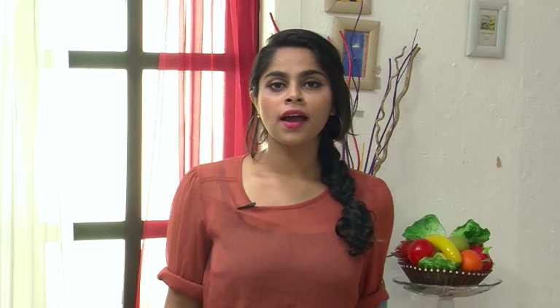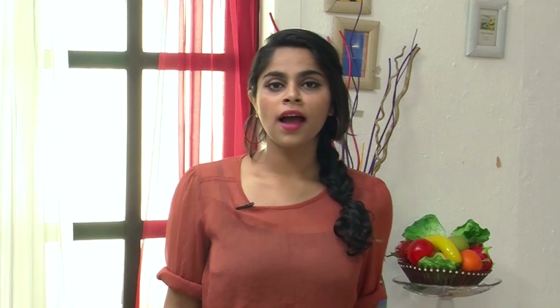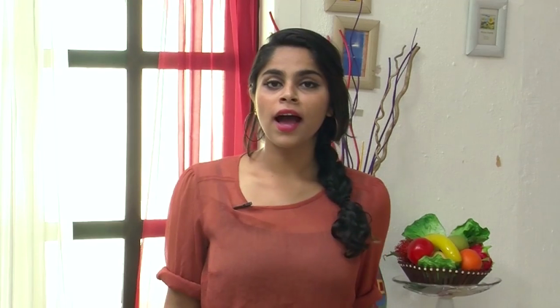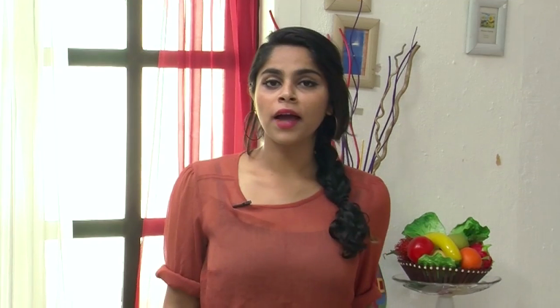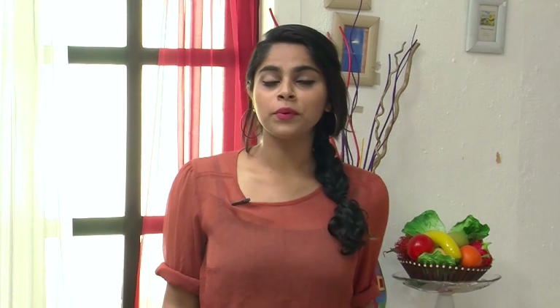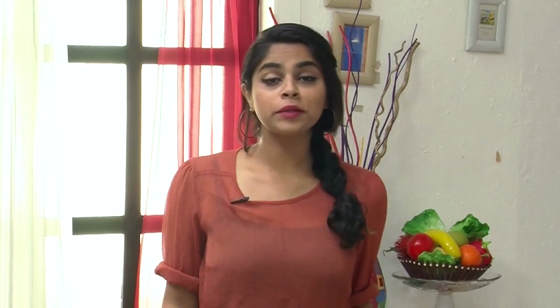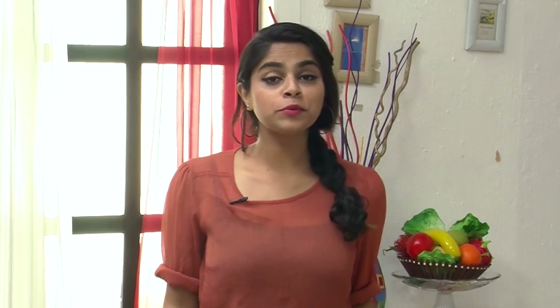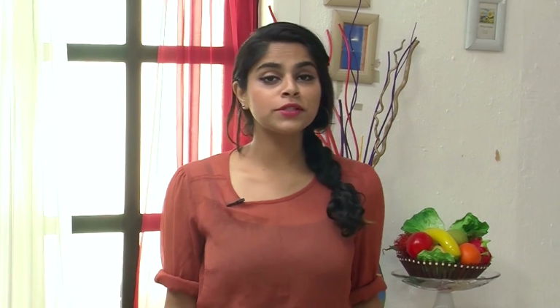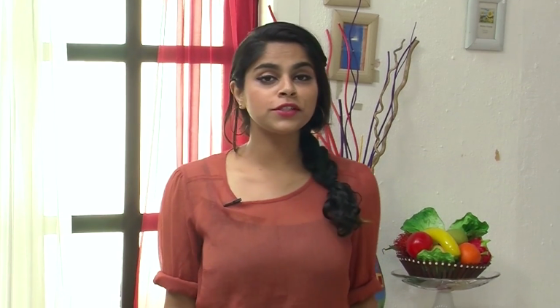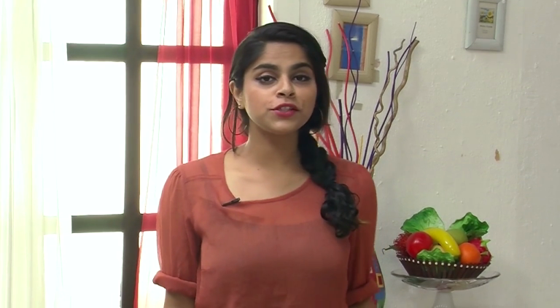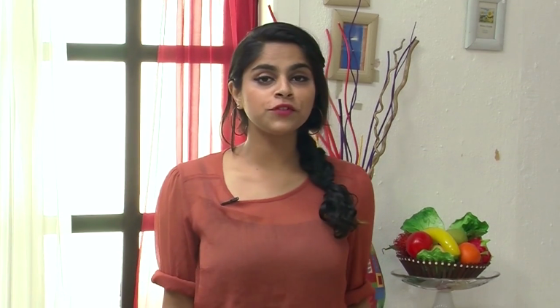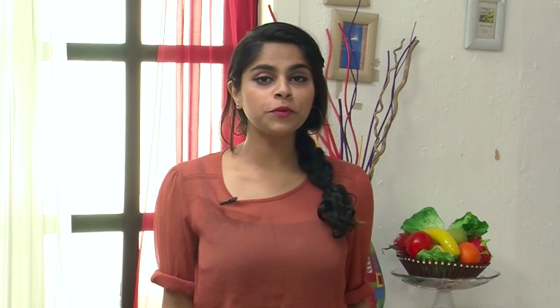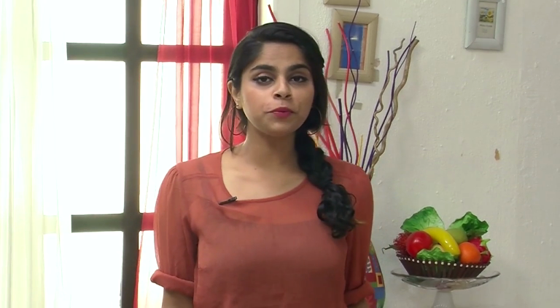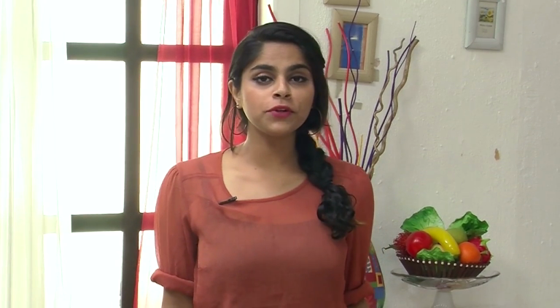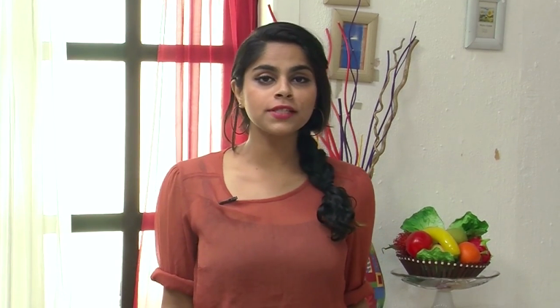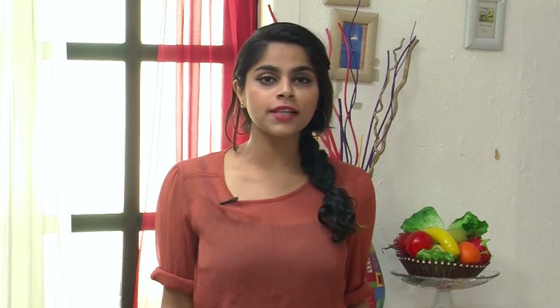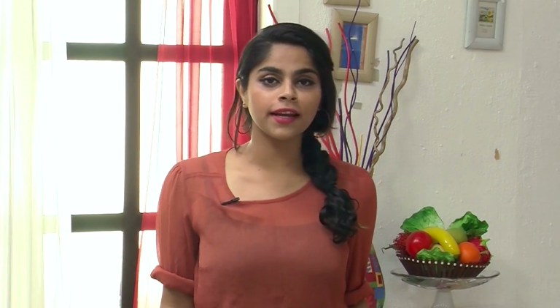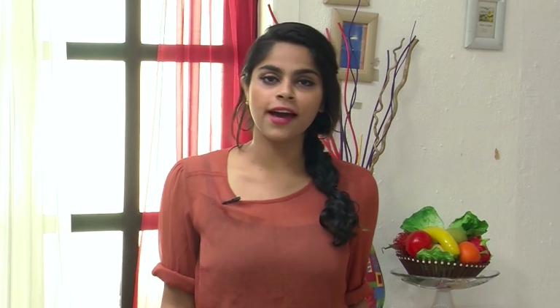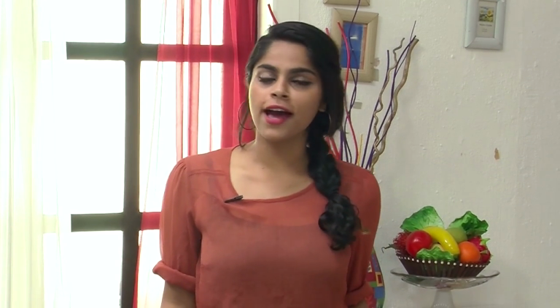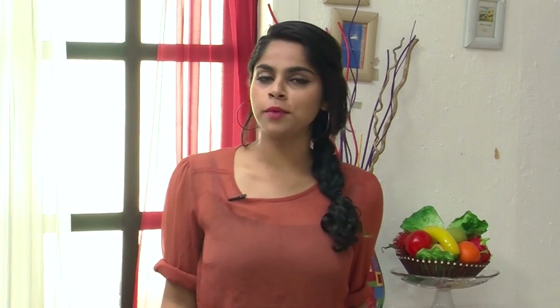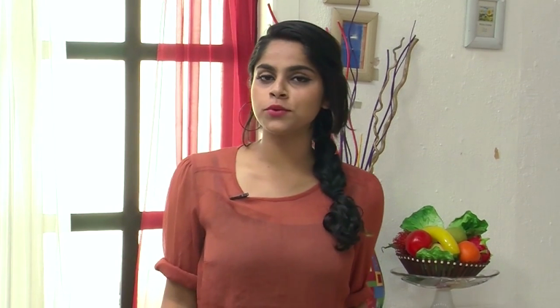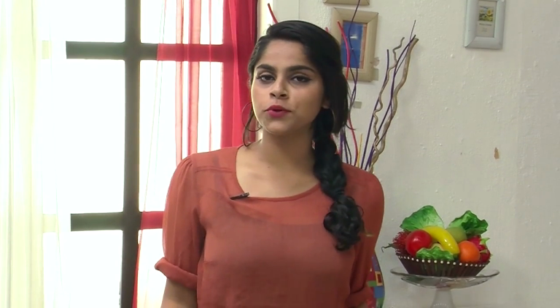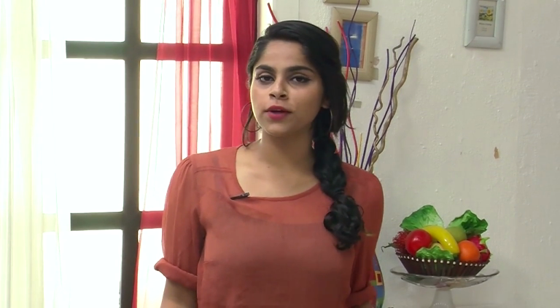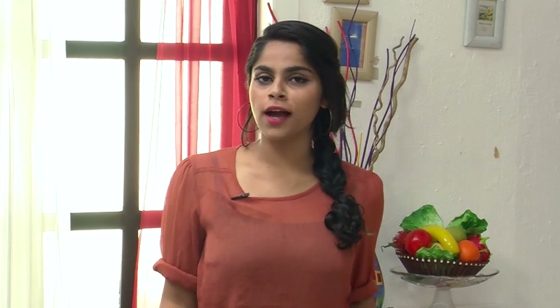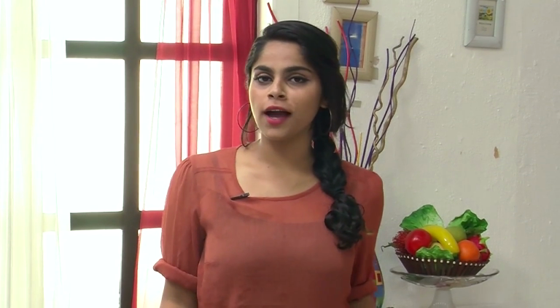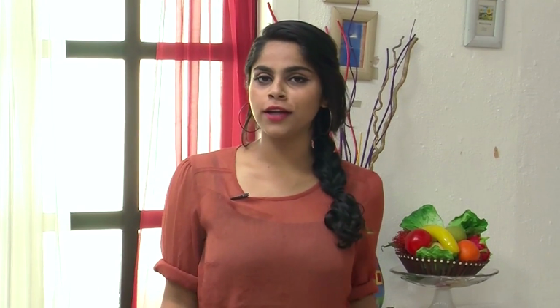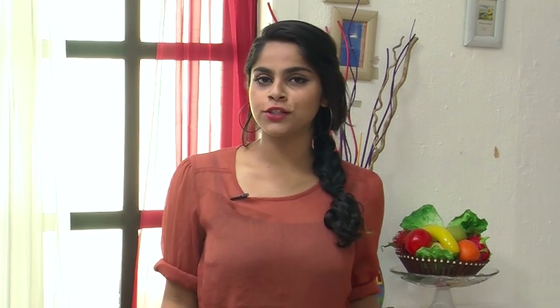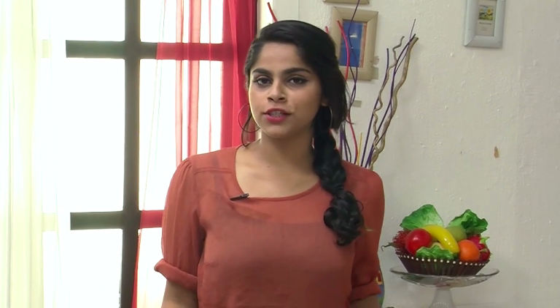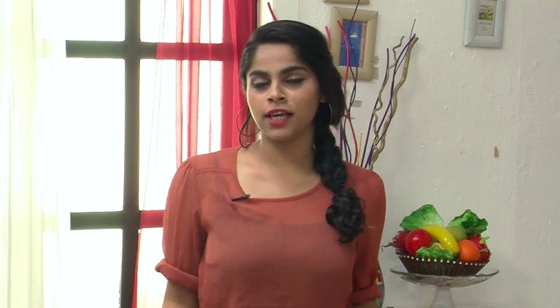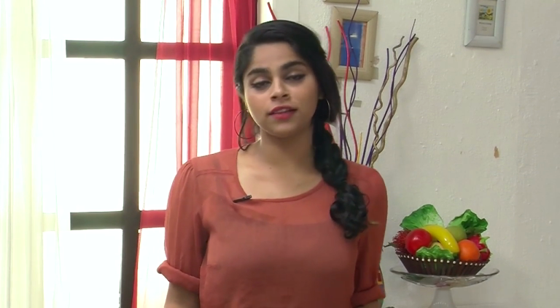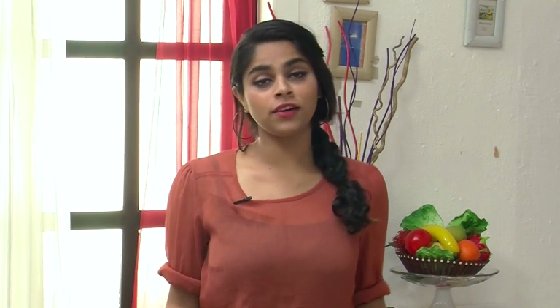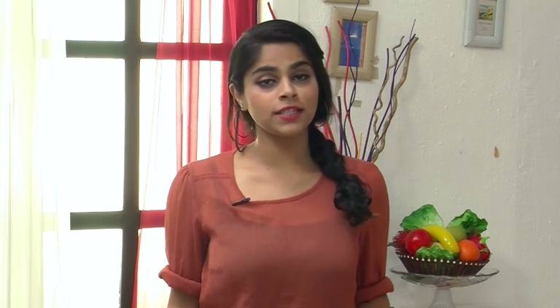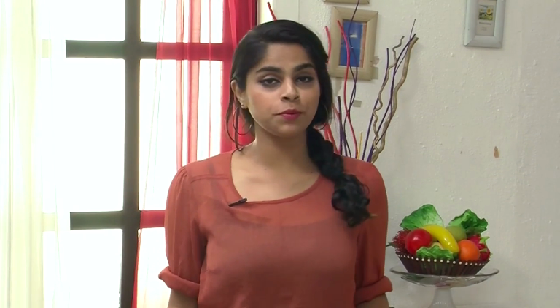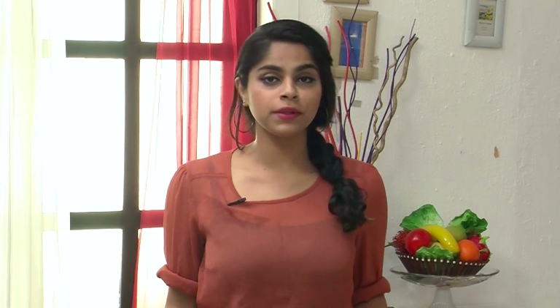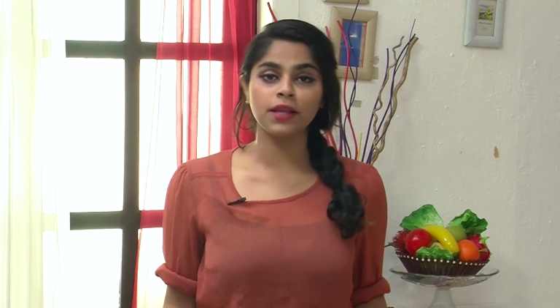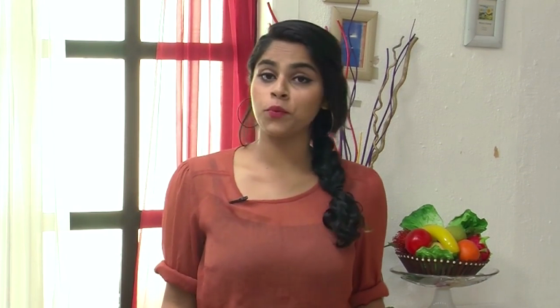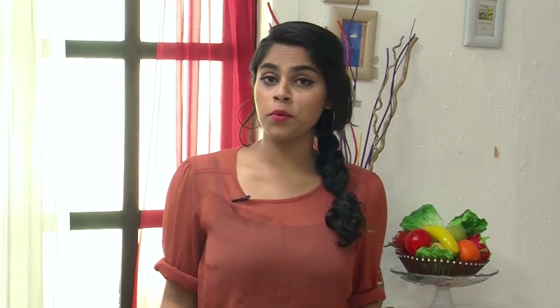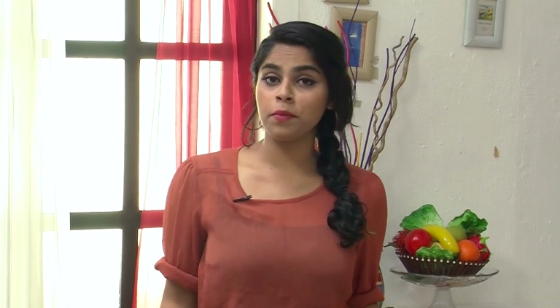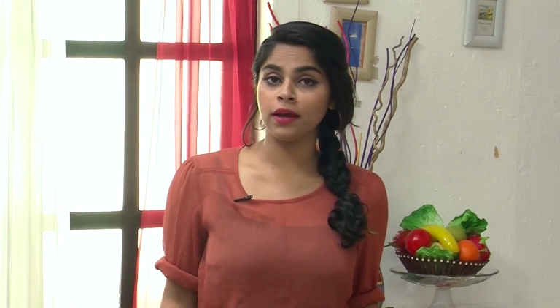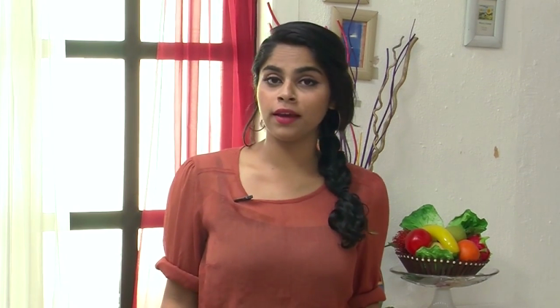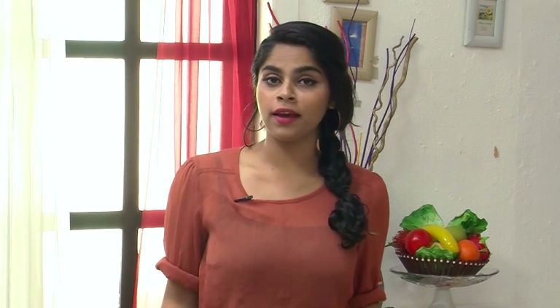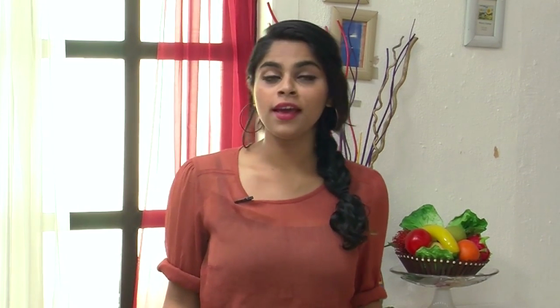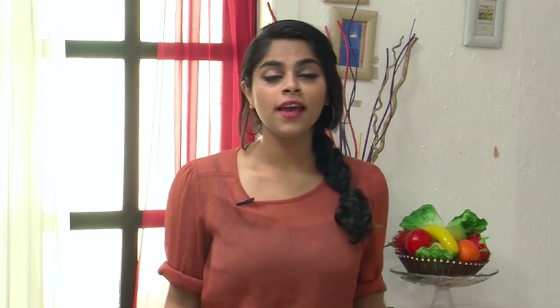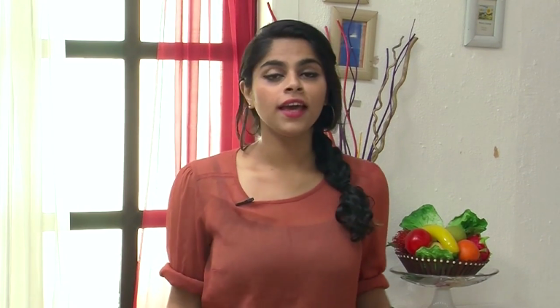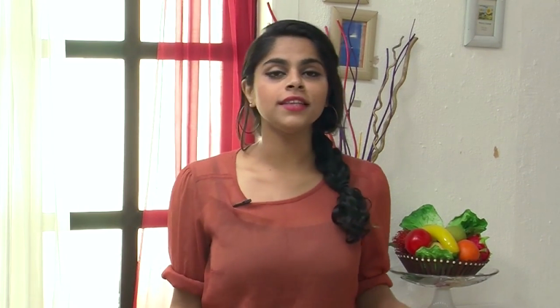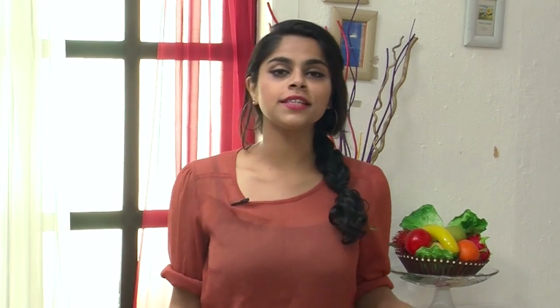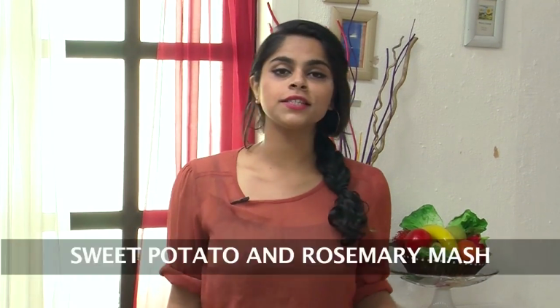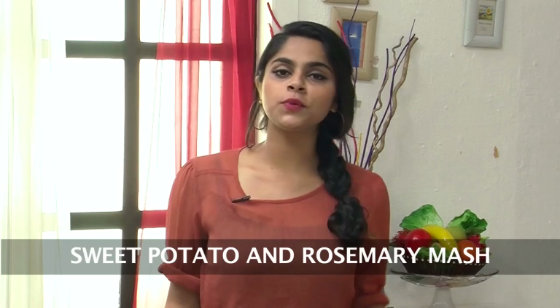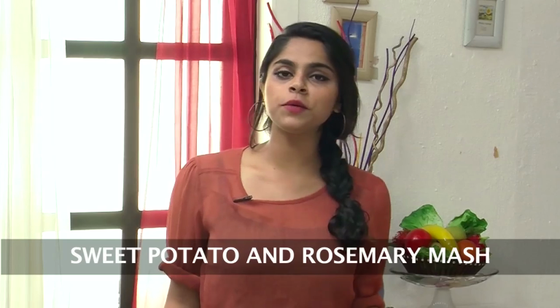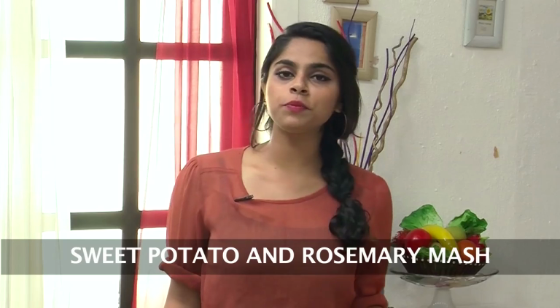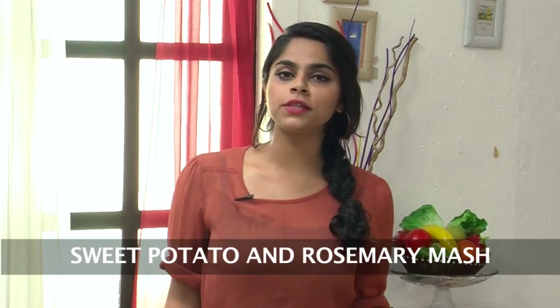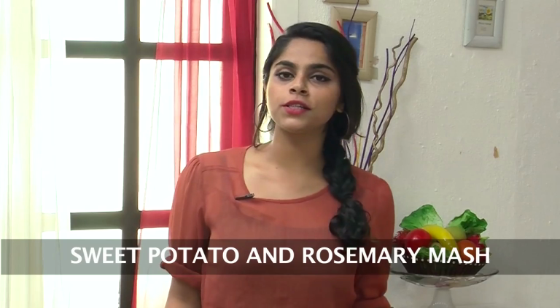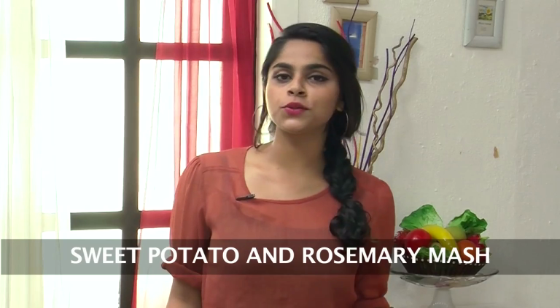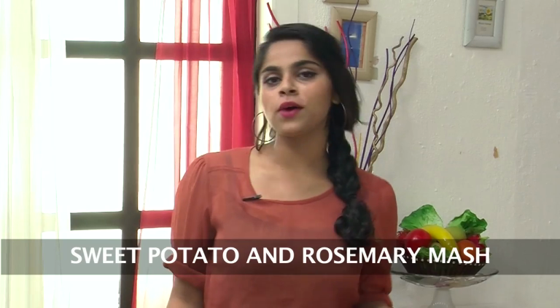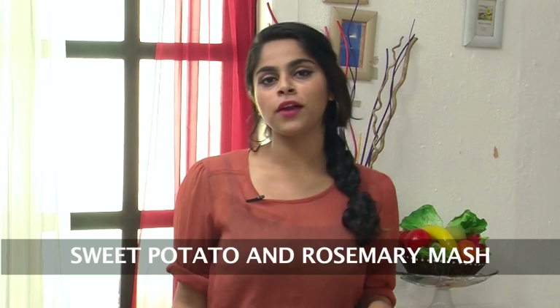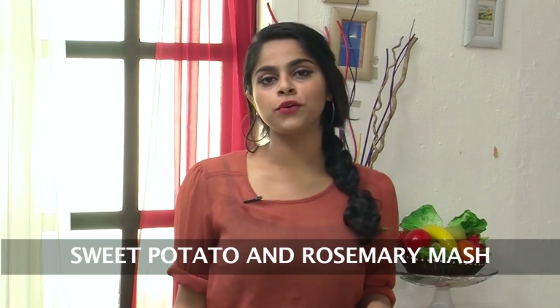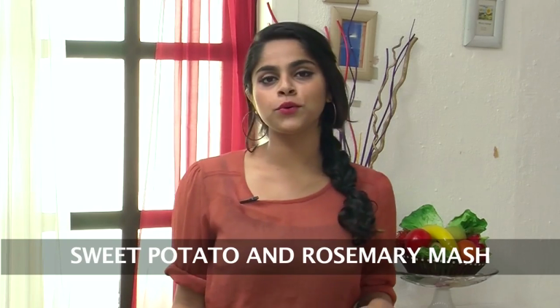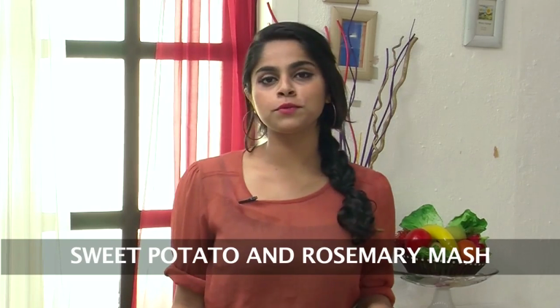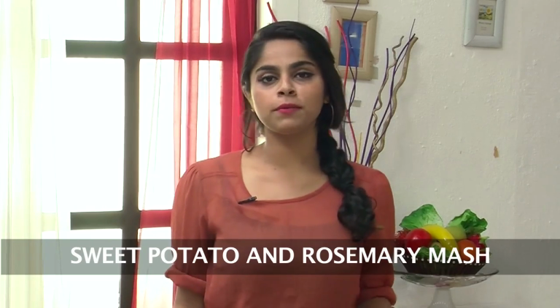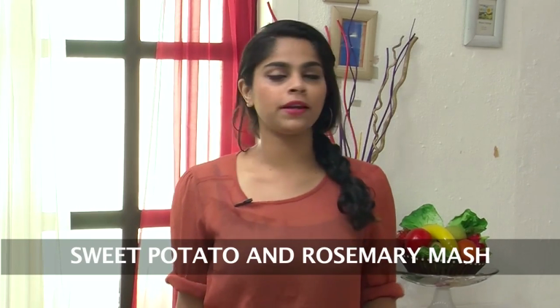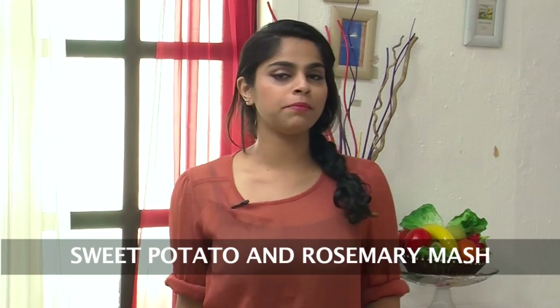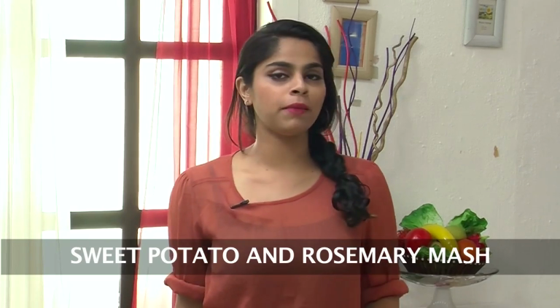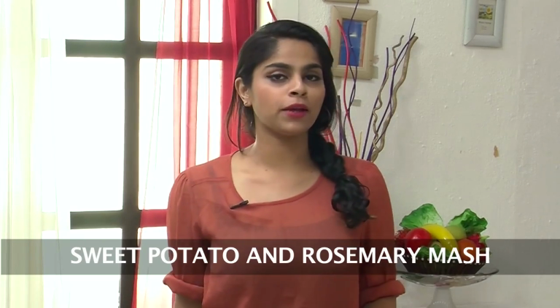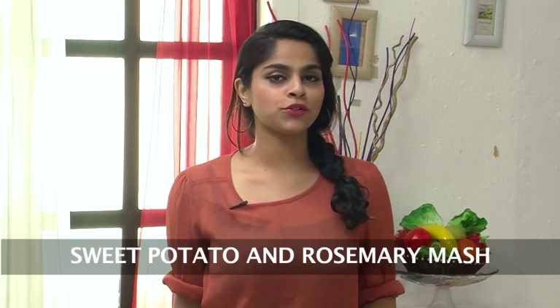Hi, welcome to Sanjeev Kapoor Khazana. I'm Sonika and today the recipe that we're making is a sweet potato and rosemary mash.